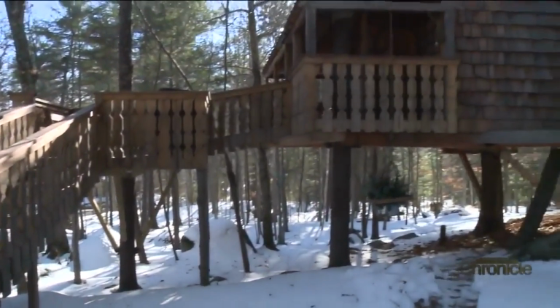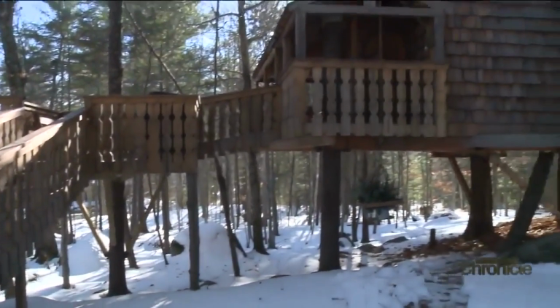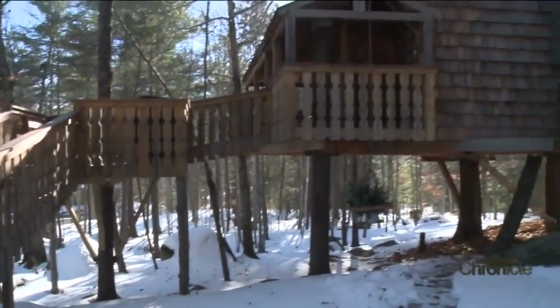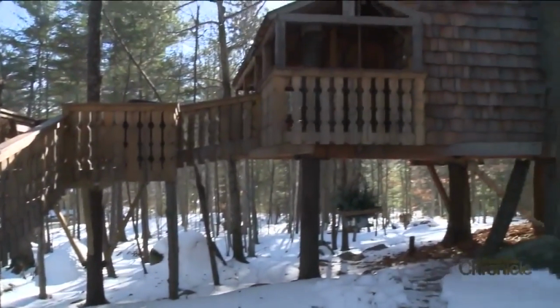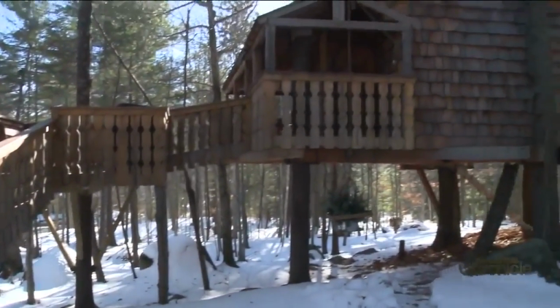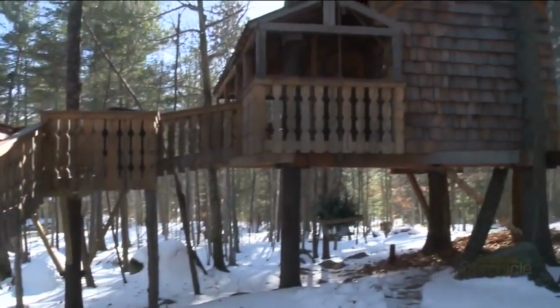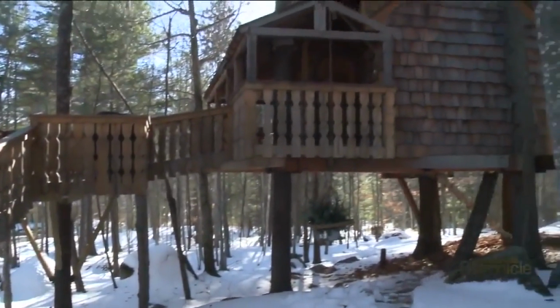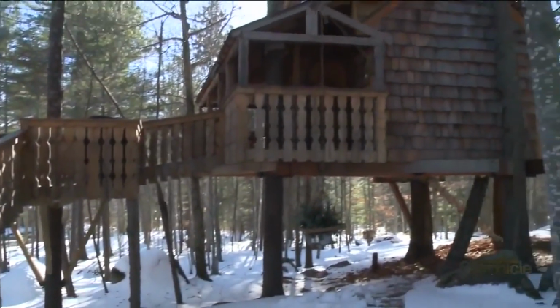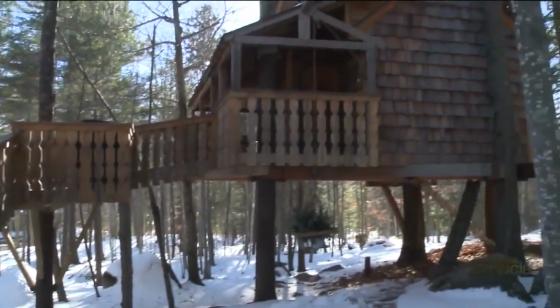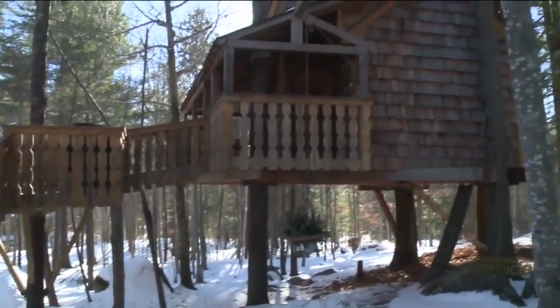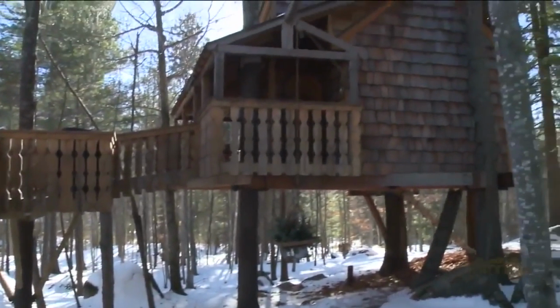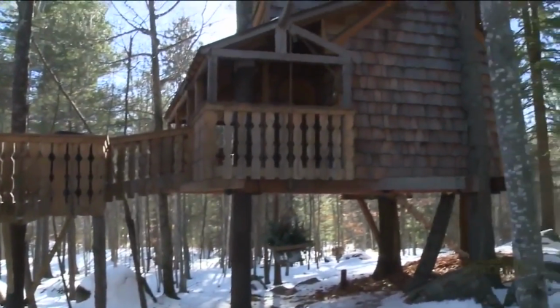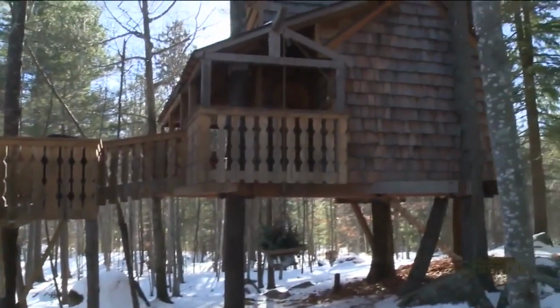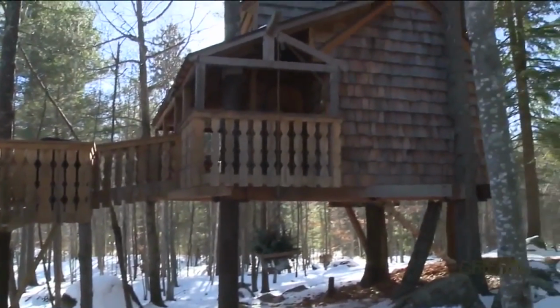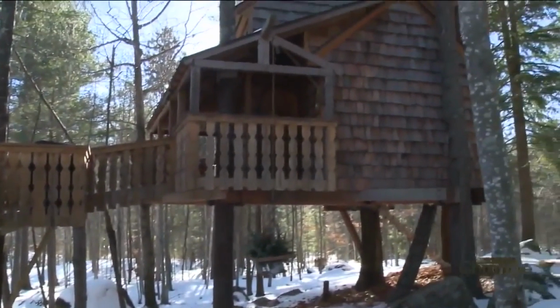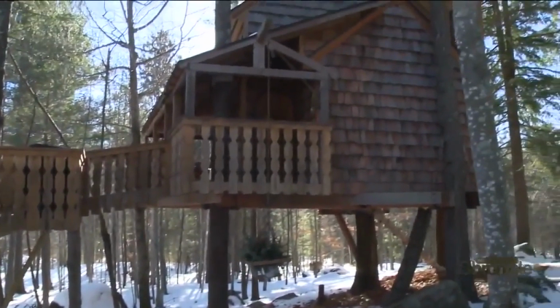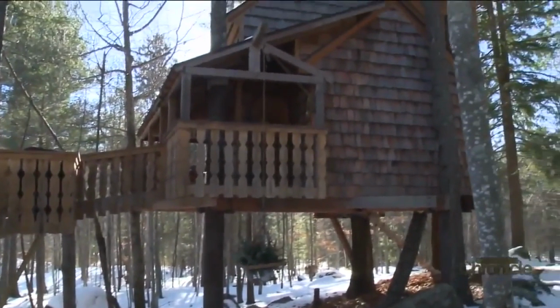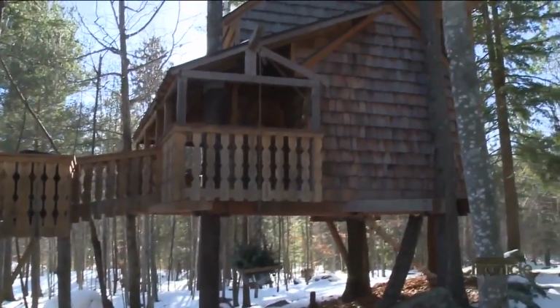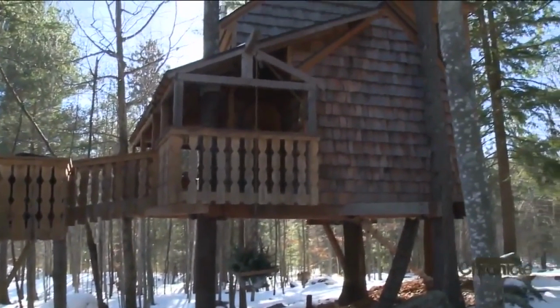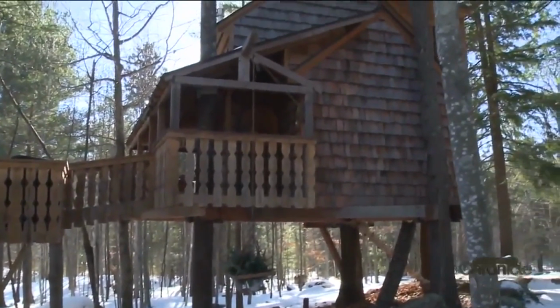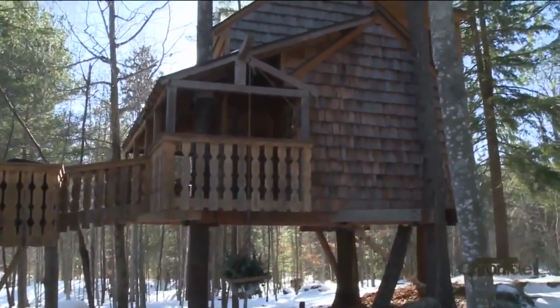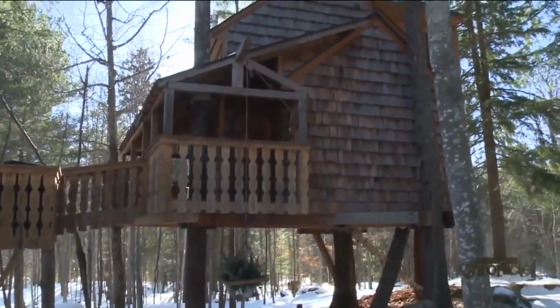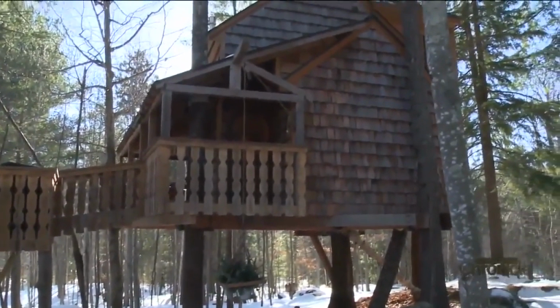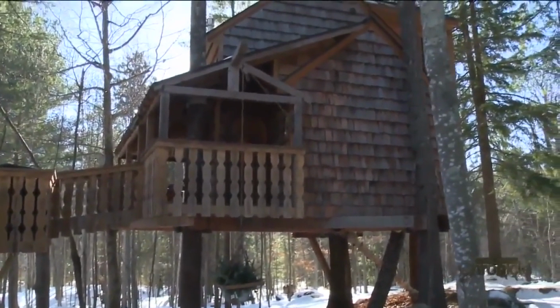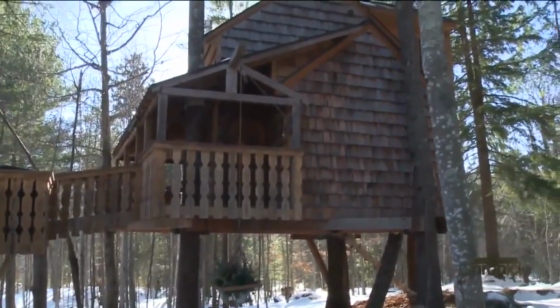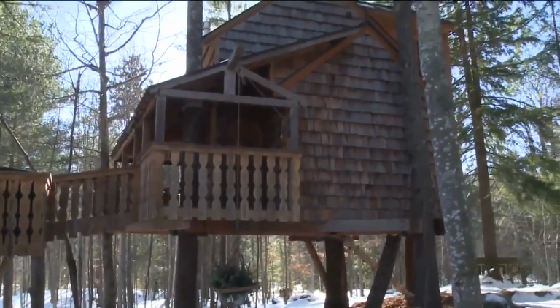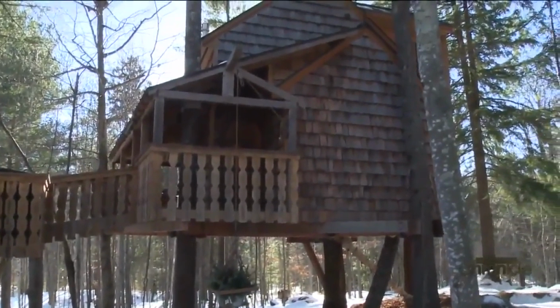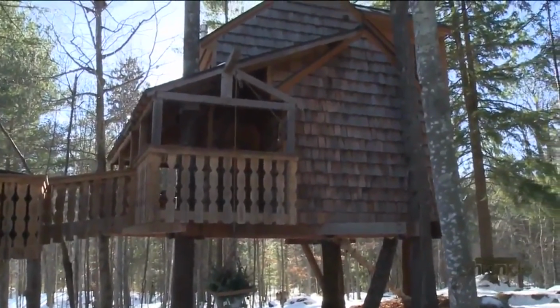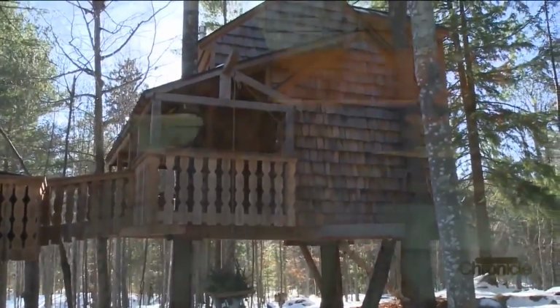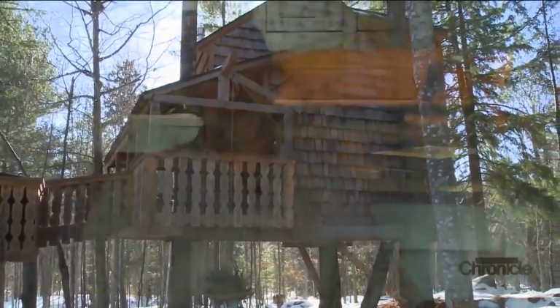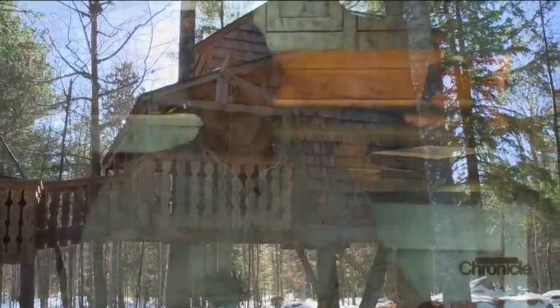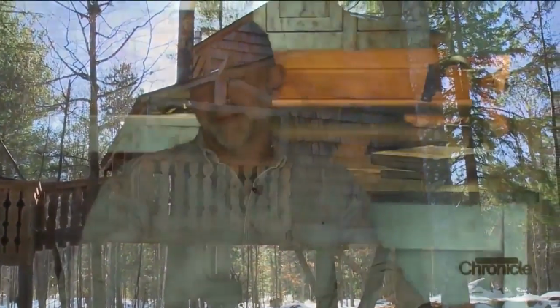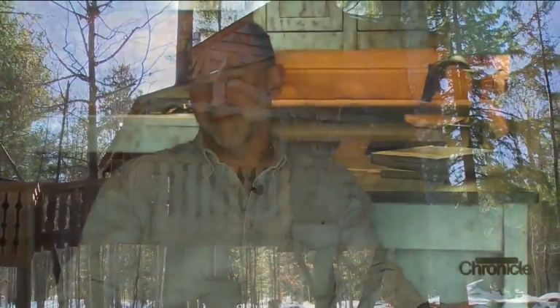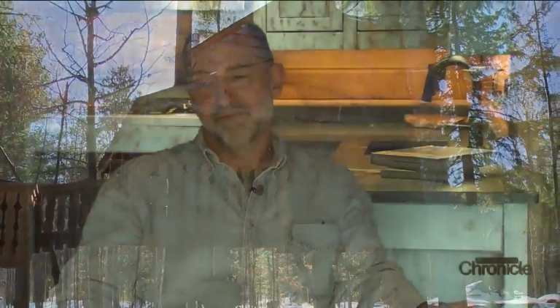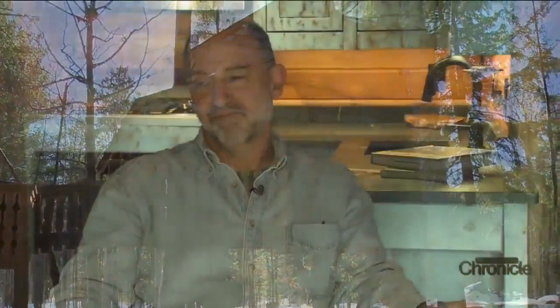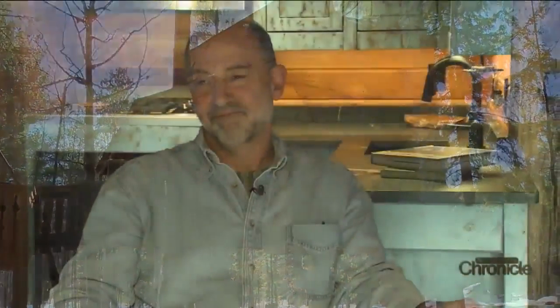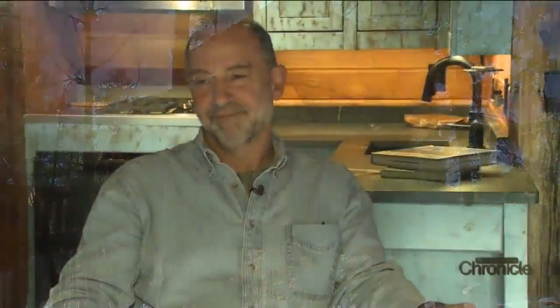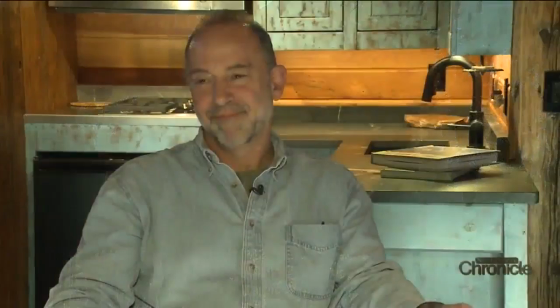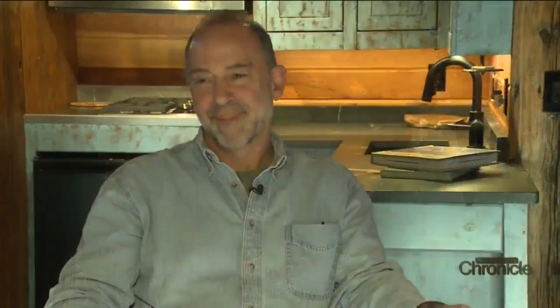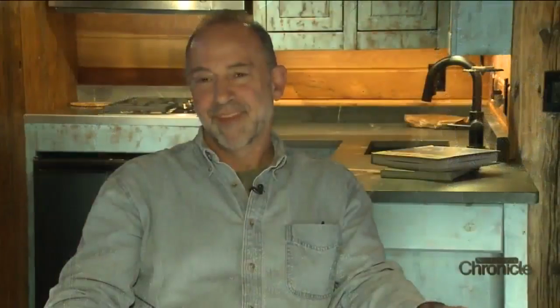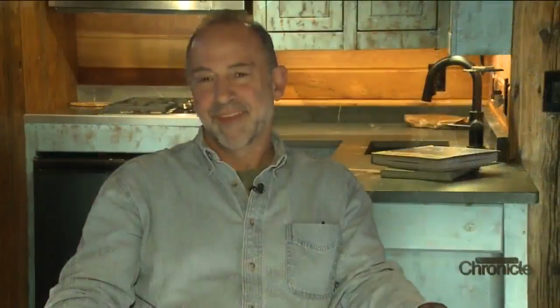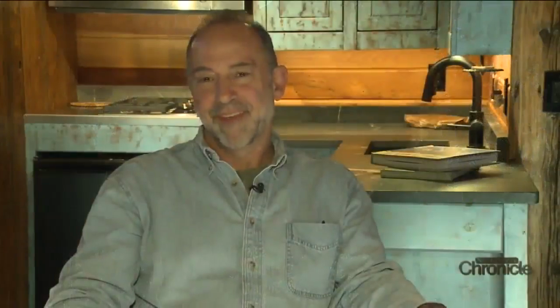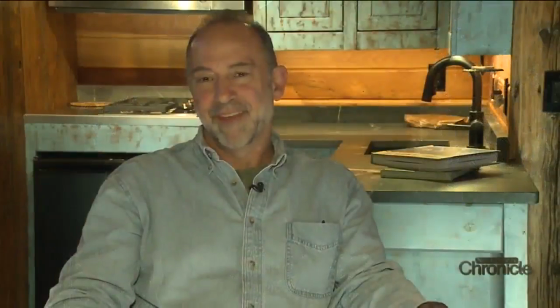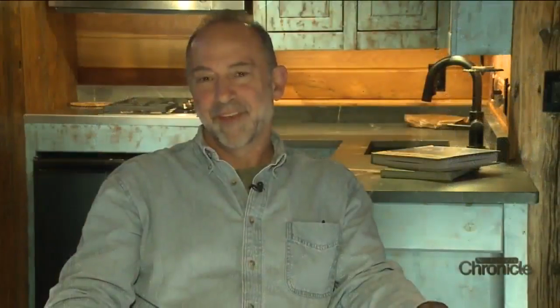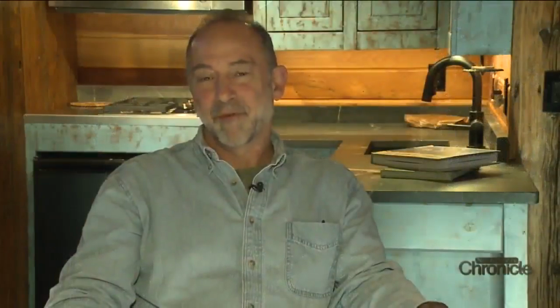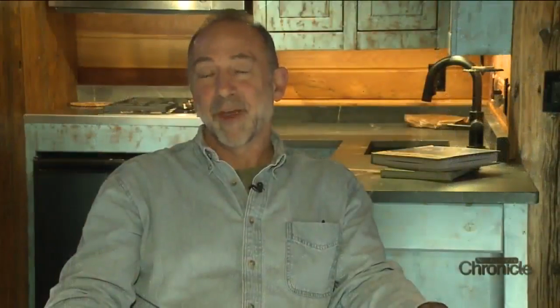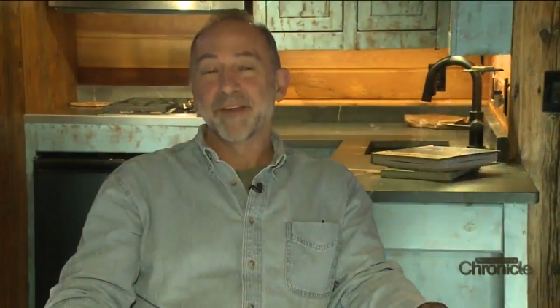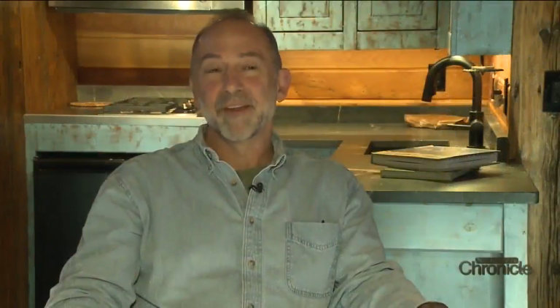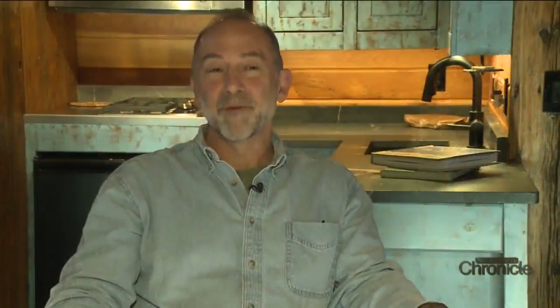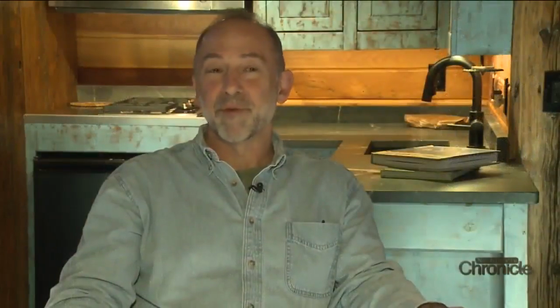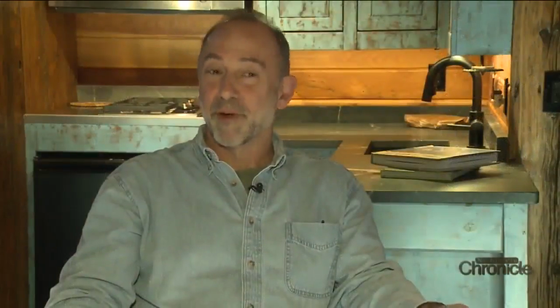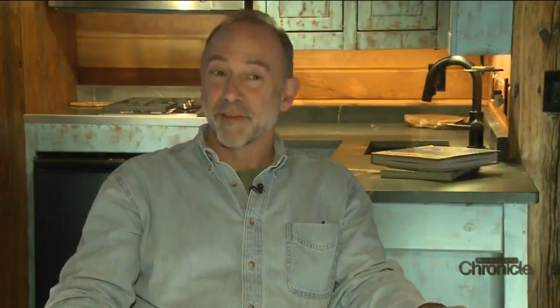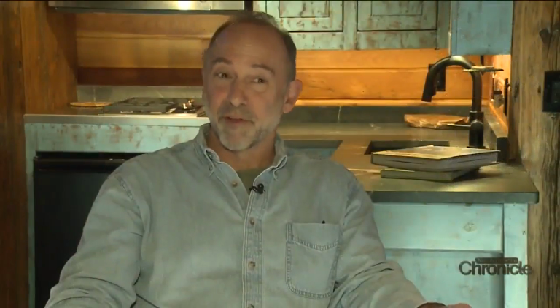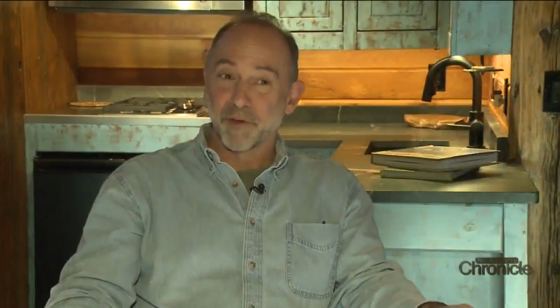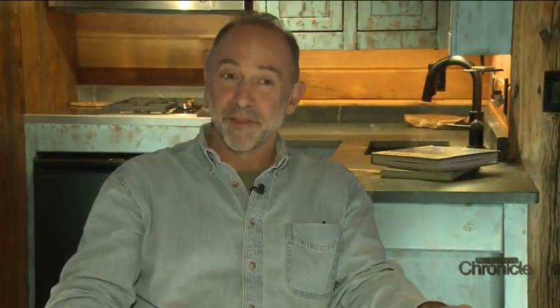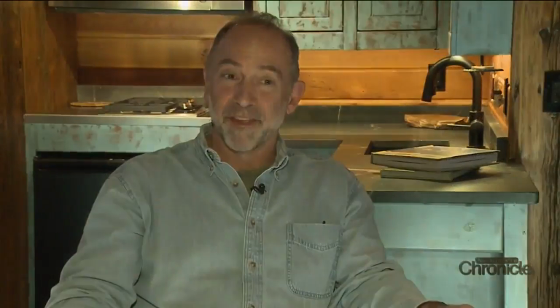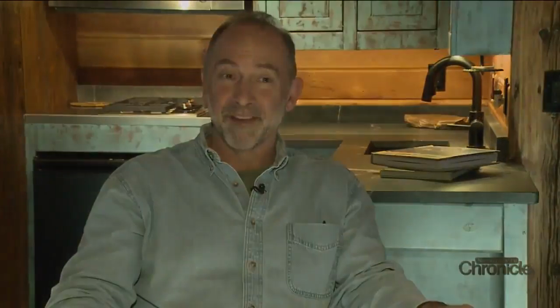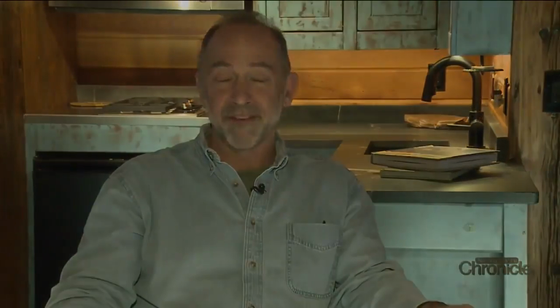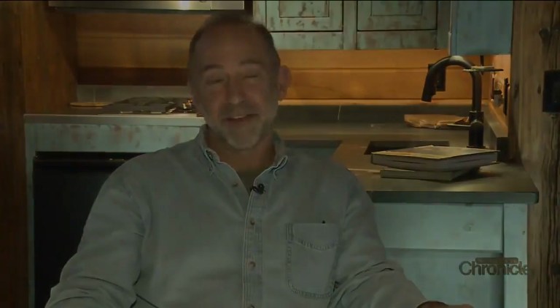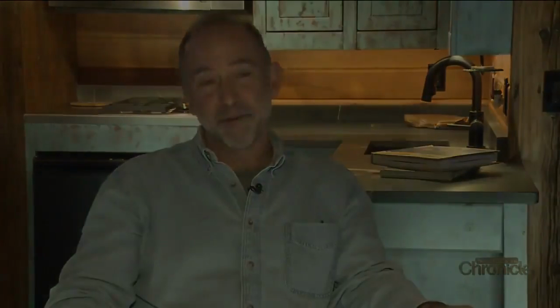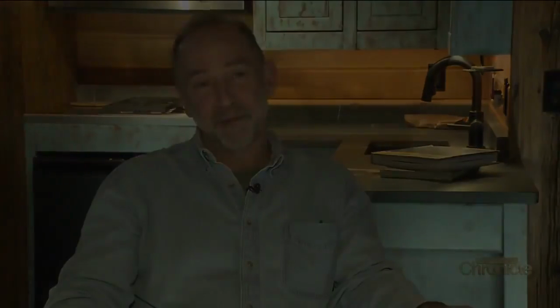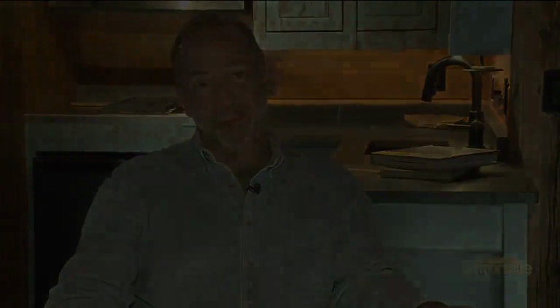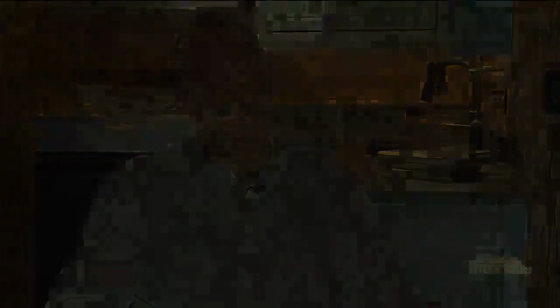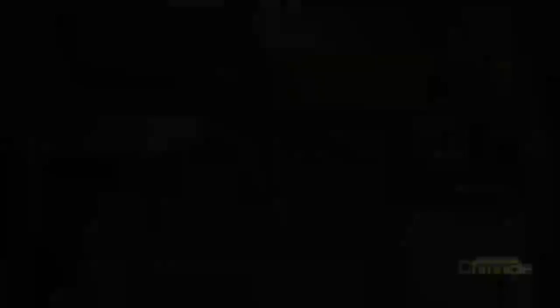What would people say to you when you said you were off to go build a treehouse? 'Crazy' was one of the good things they called me.